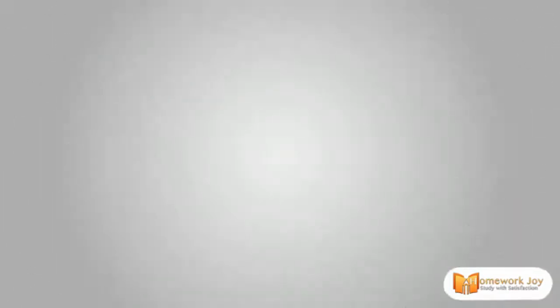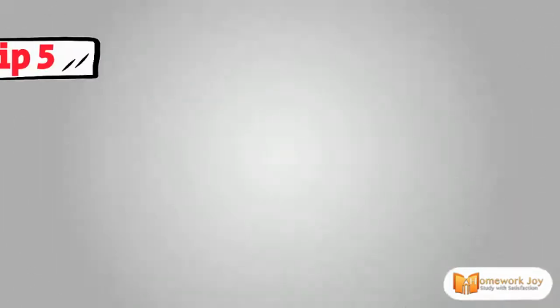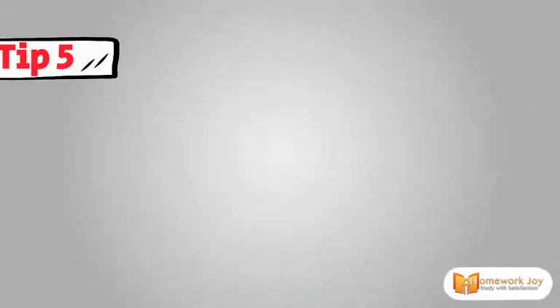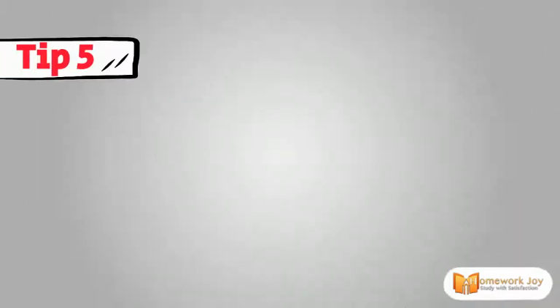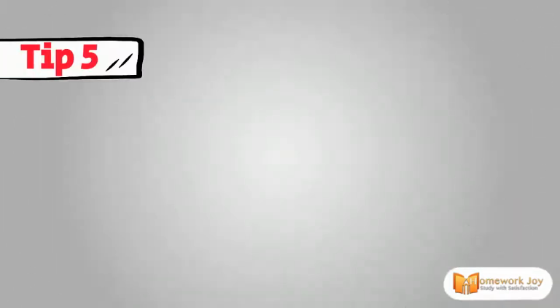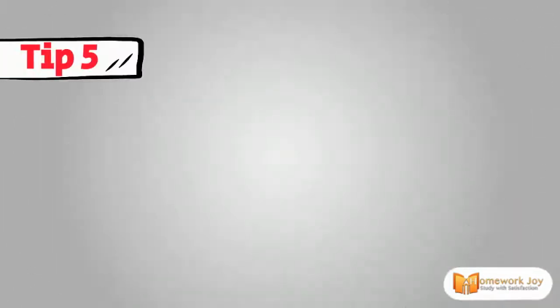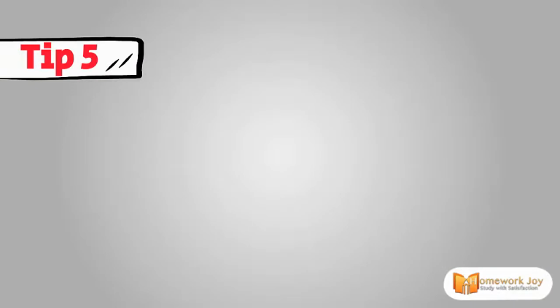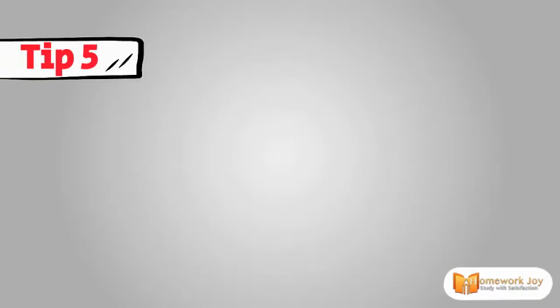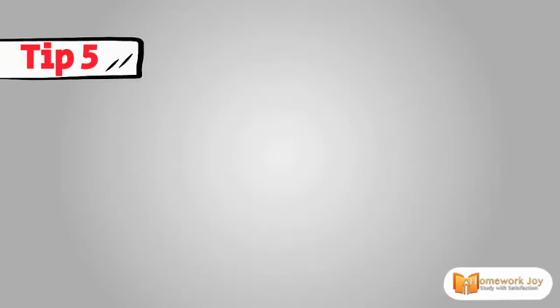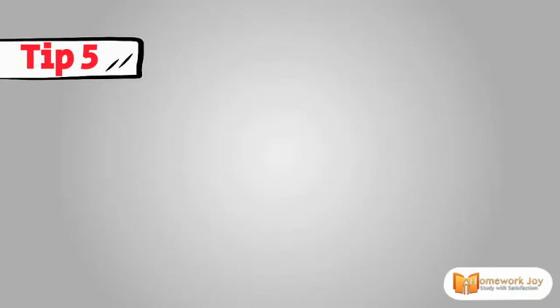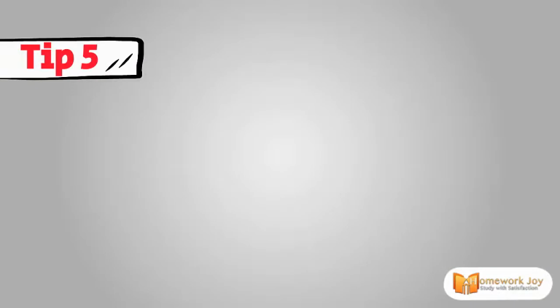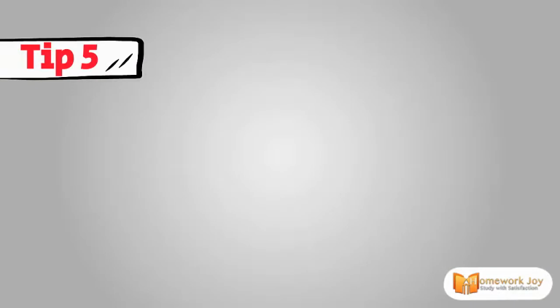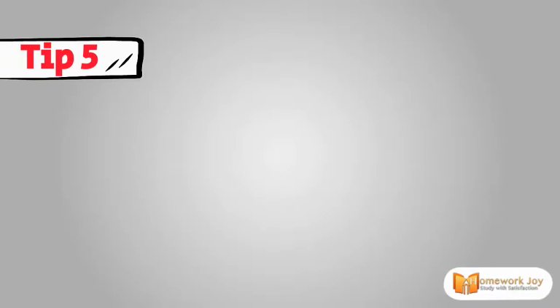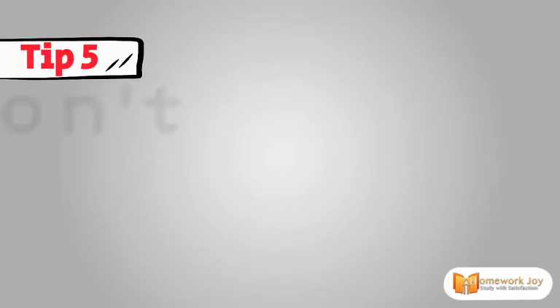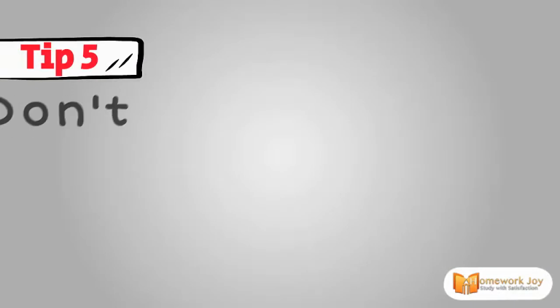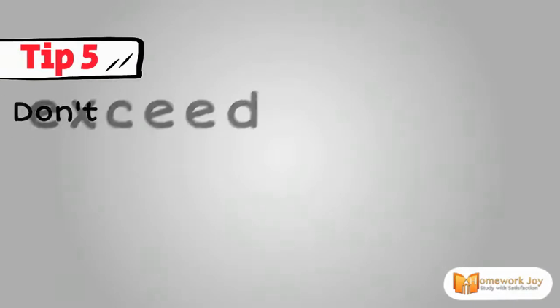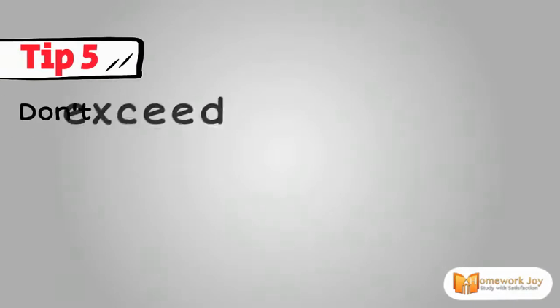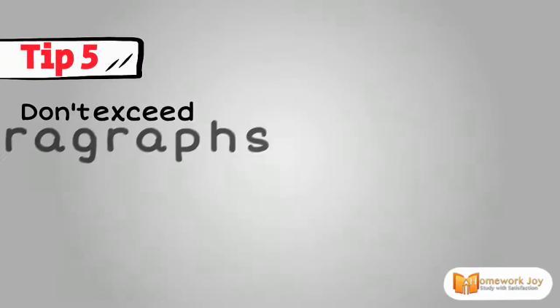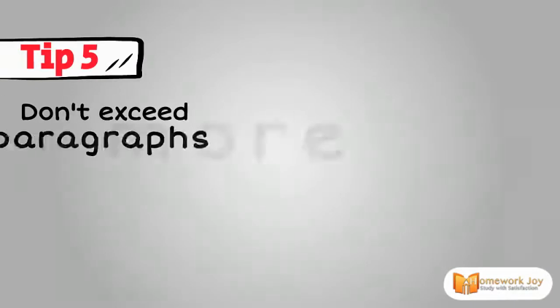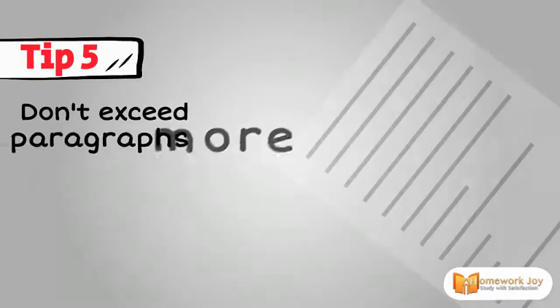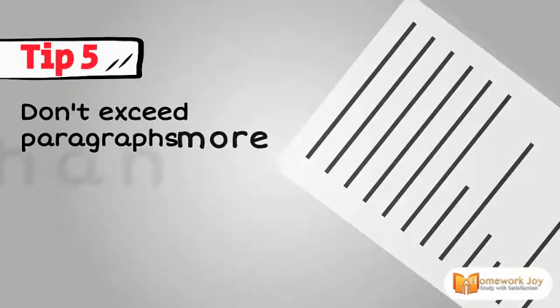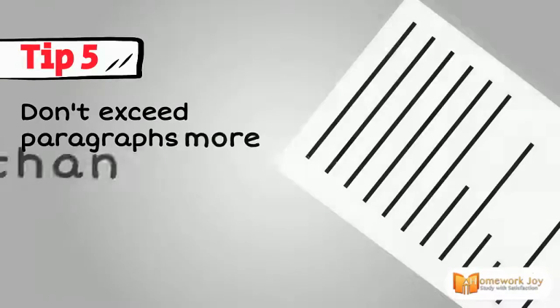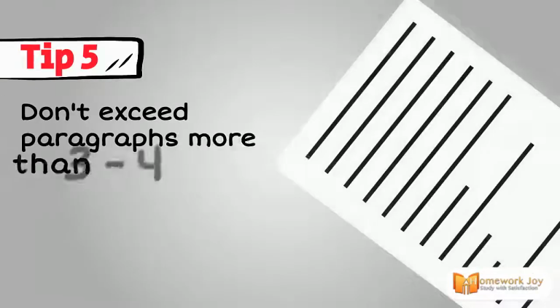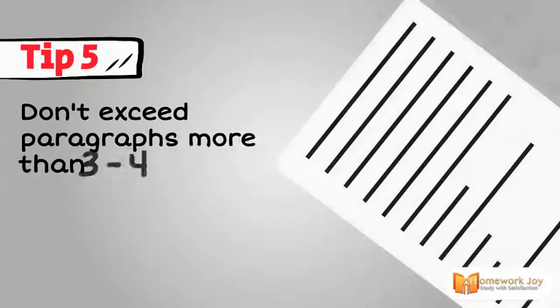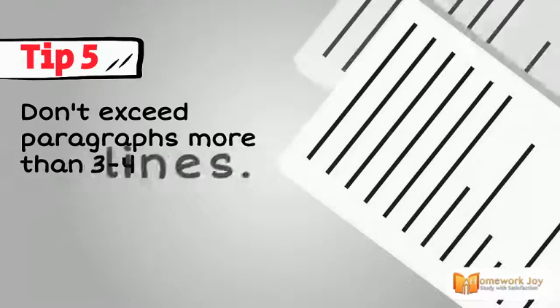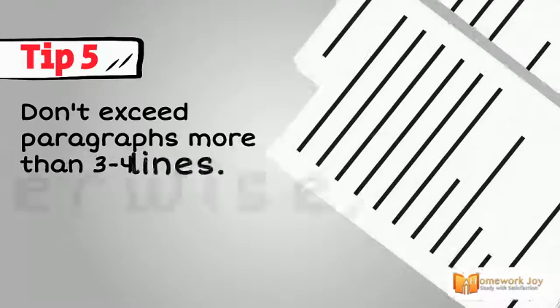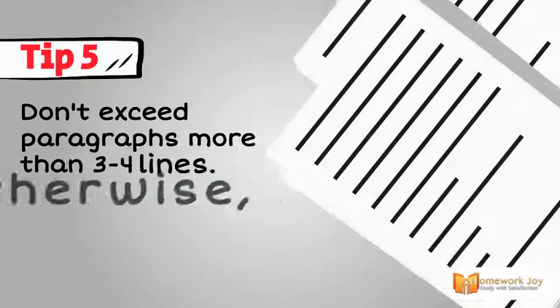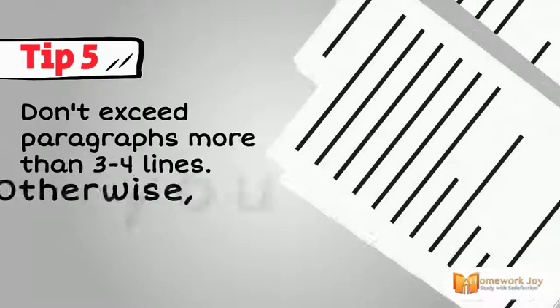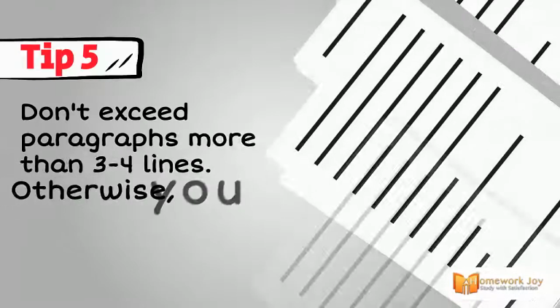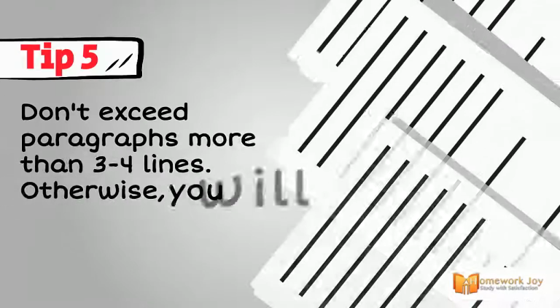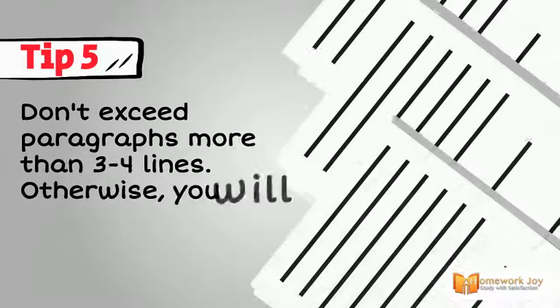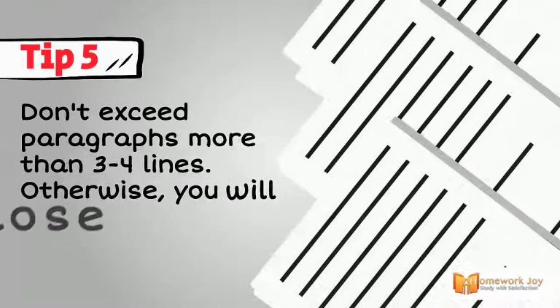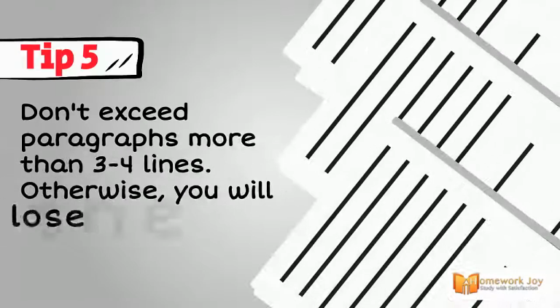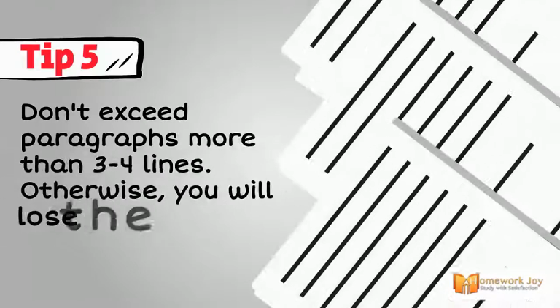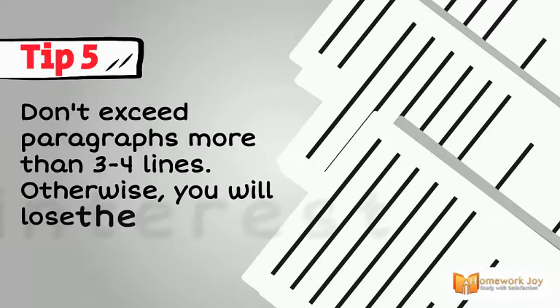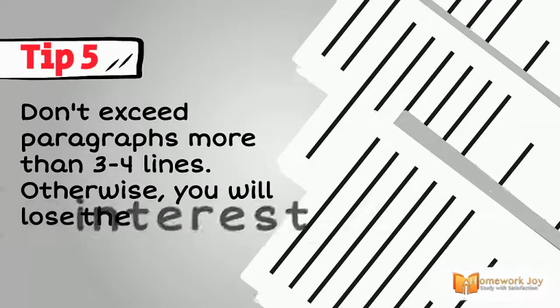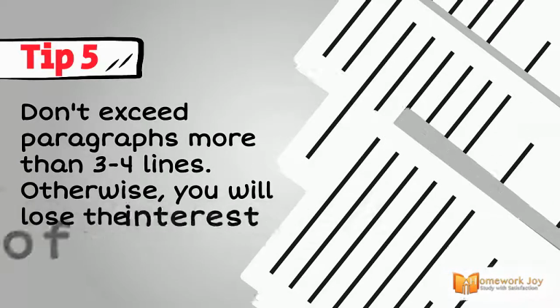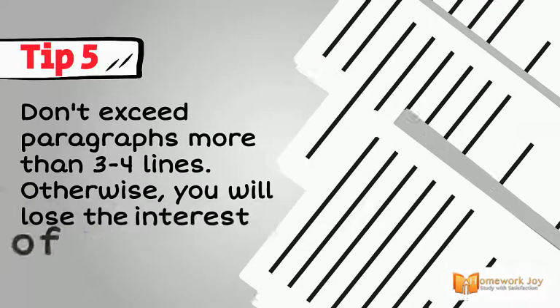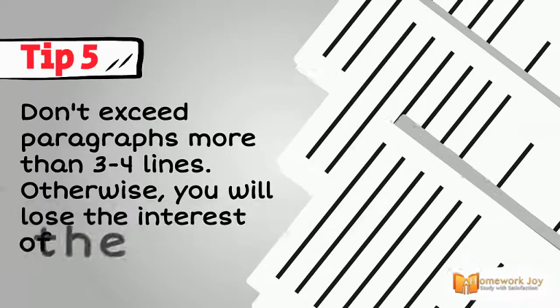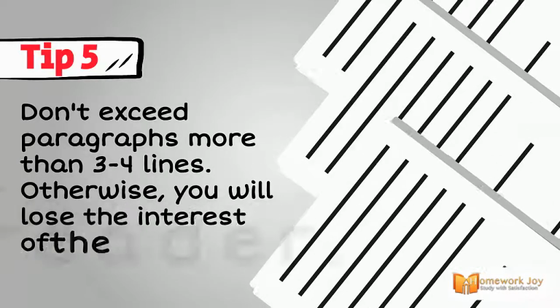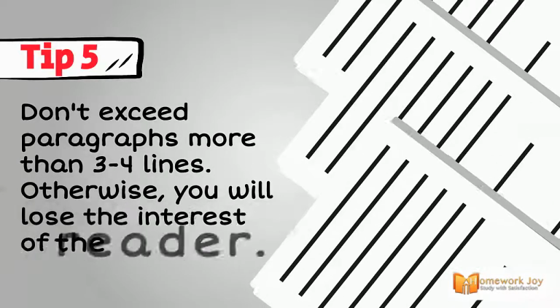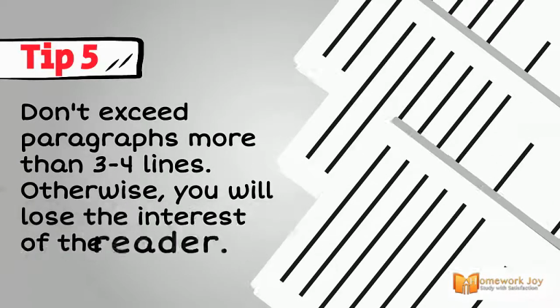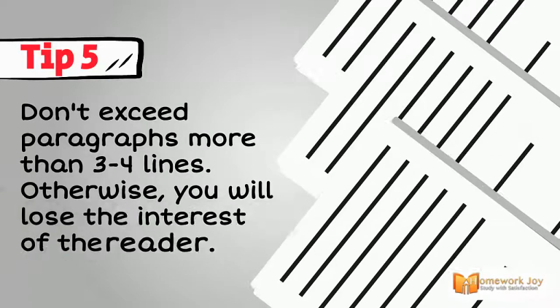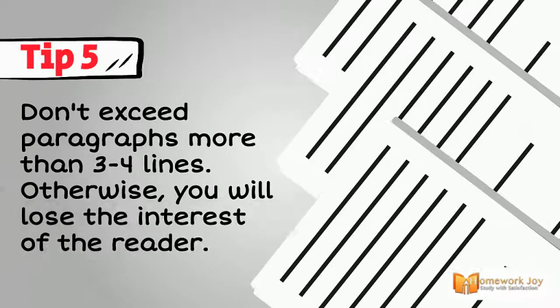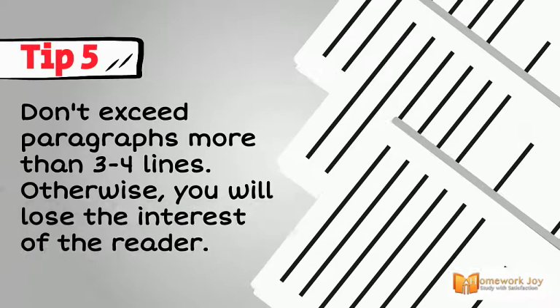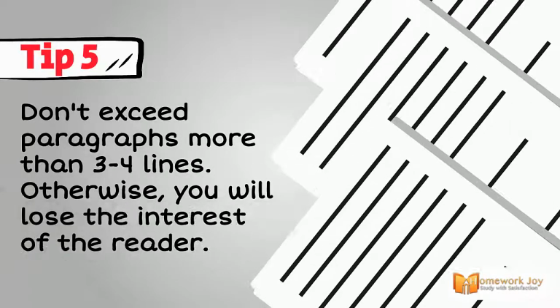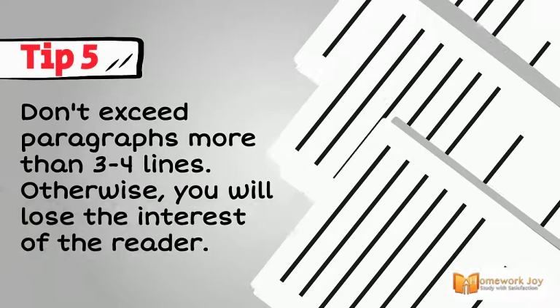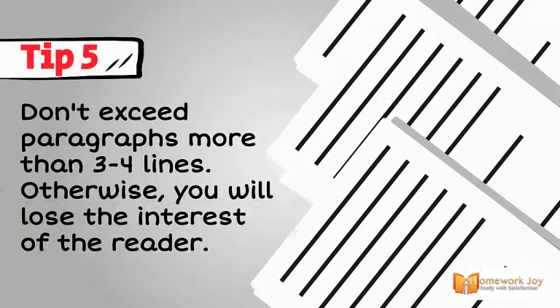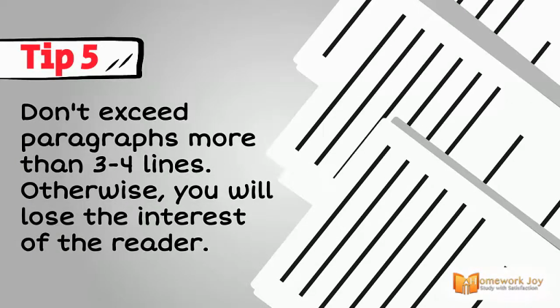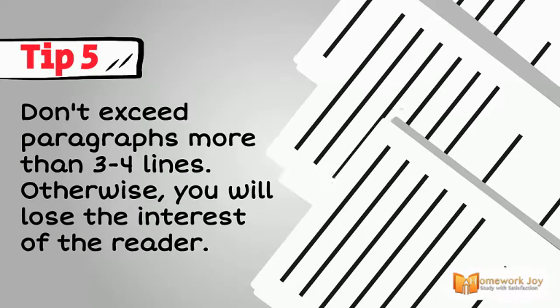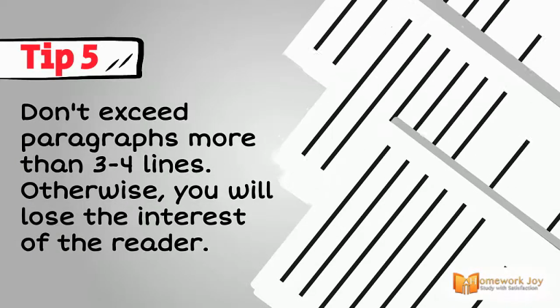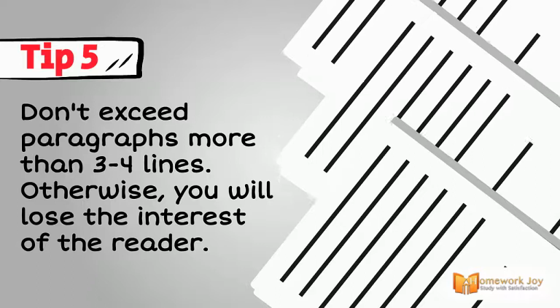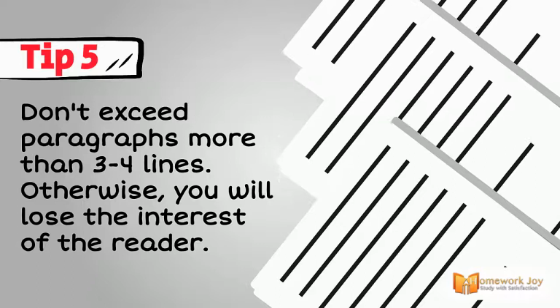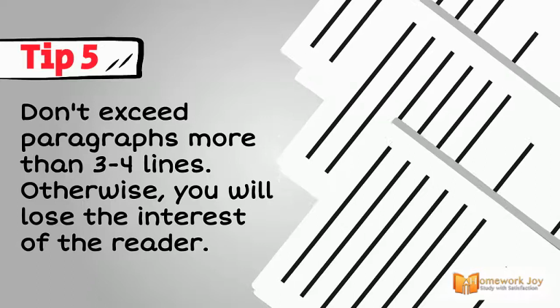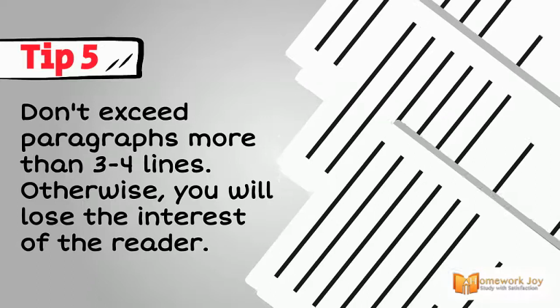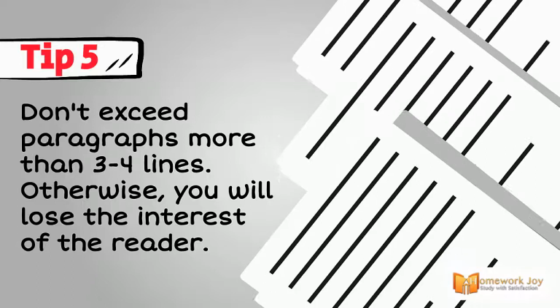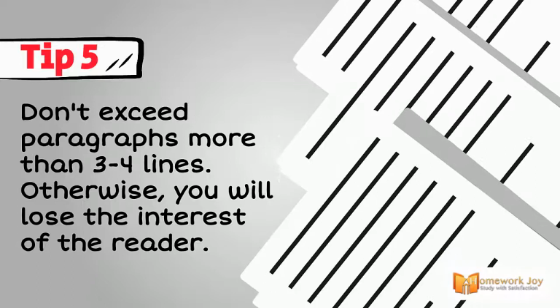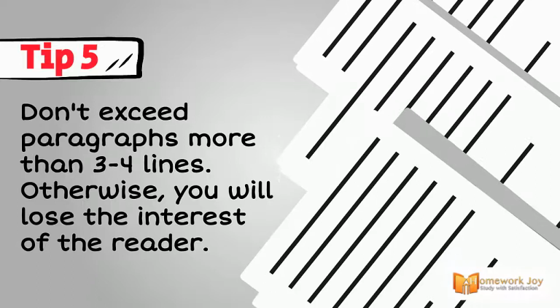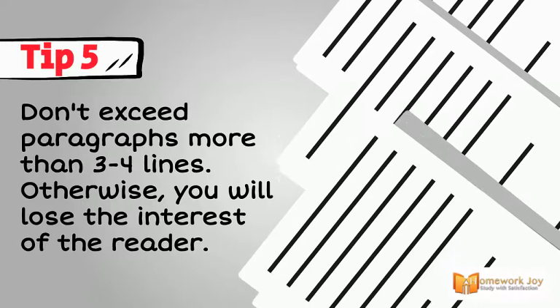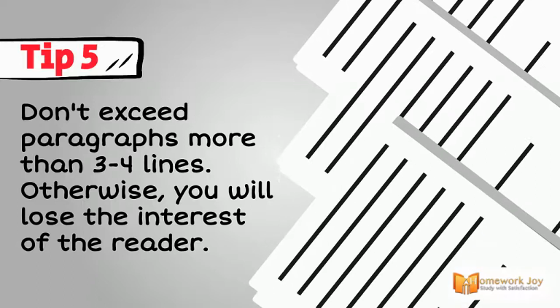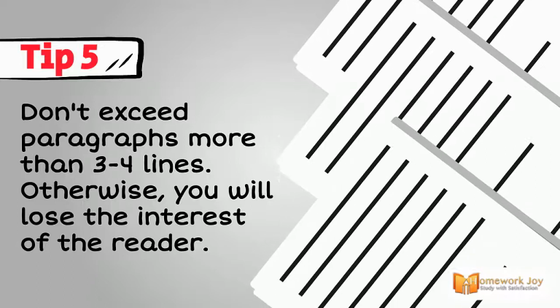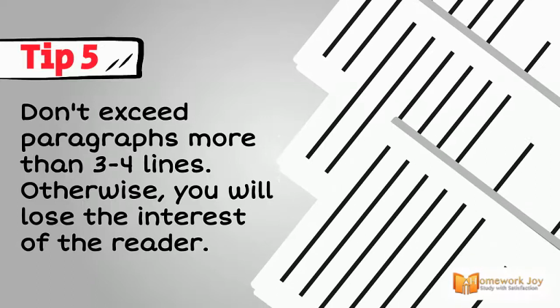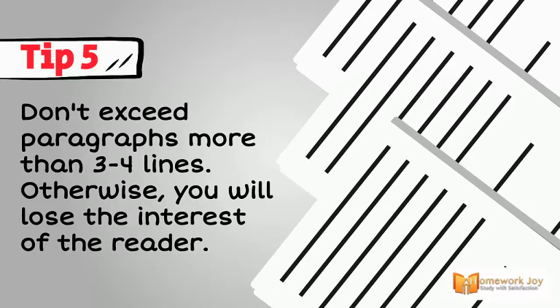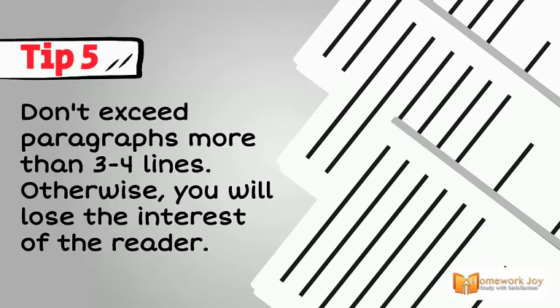Tip 5. Don't exceed paragraphs more than 3 to 4 lines; otherwise, you will lose the interest of the reader.